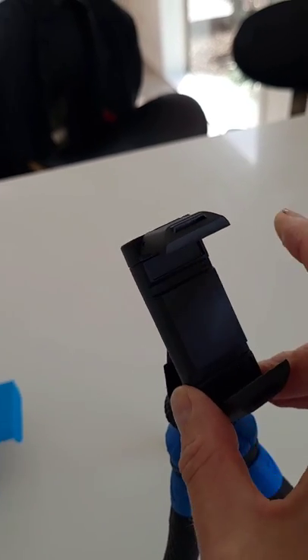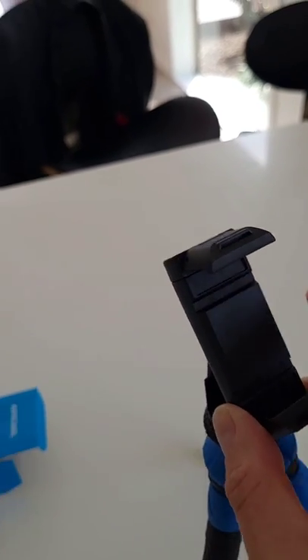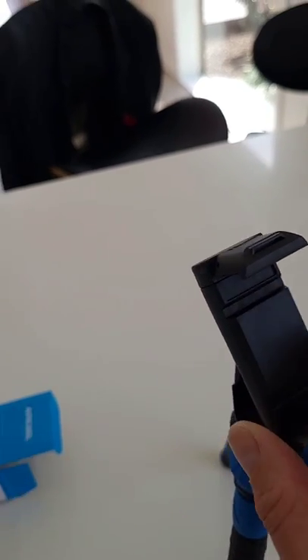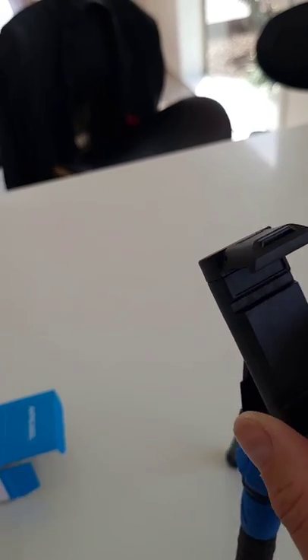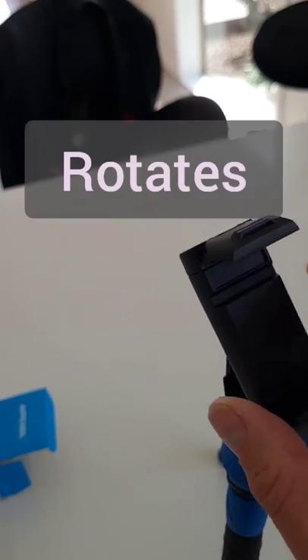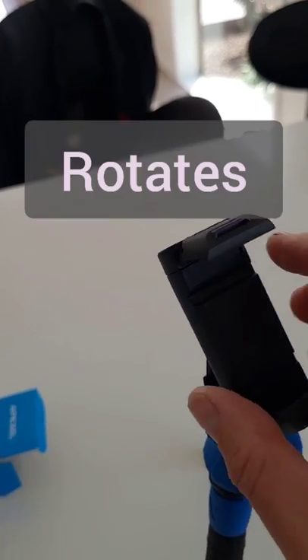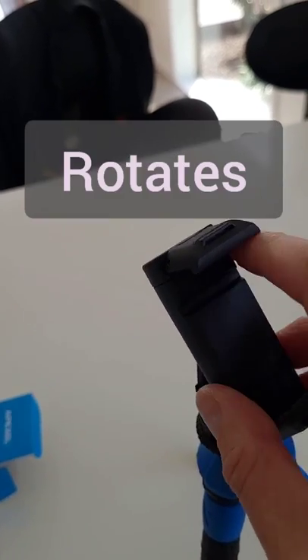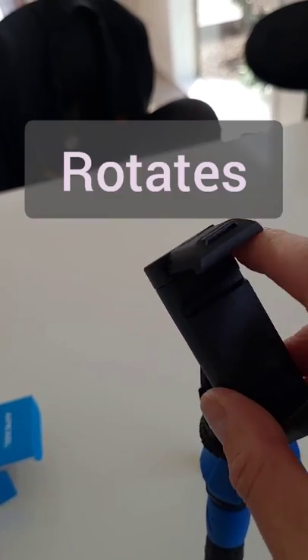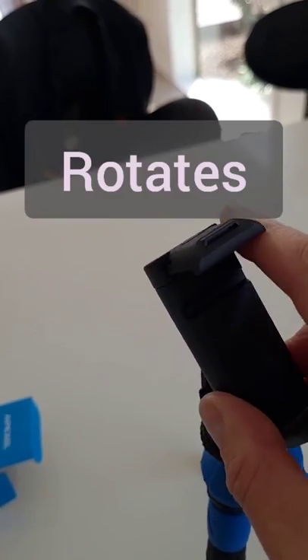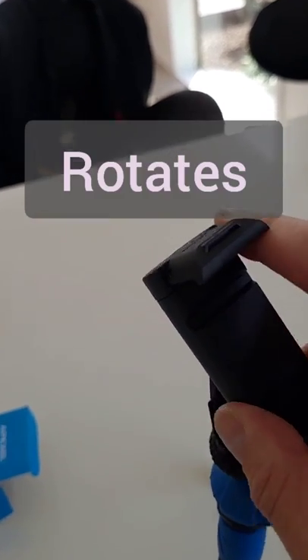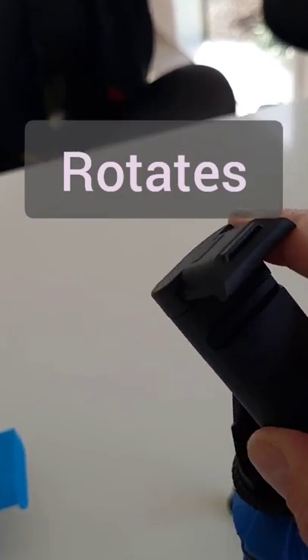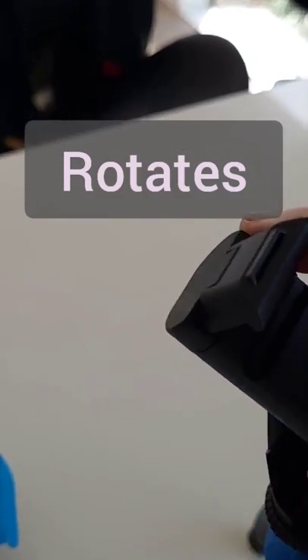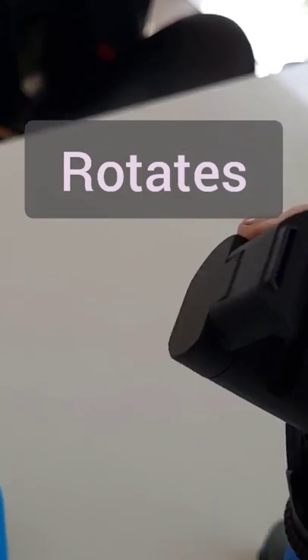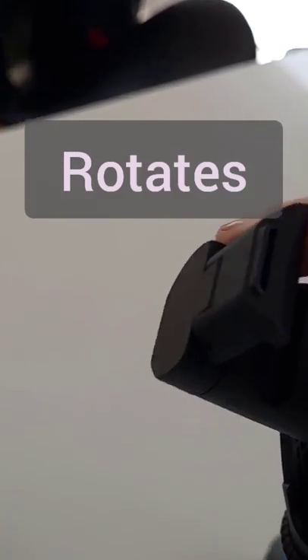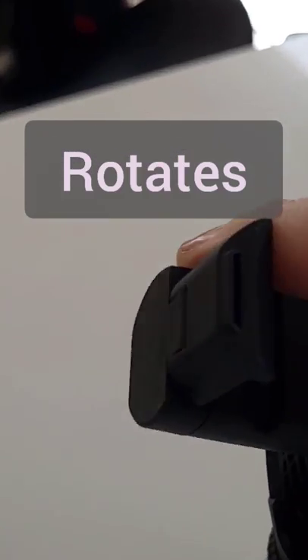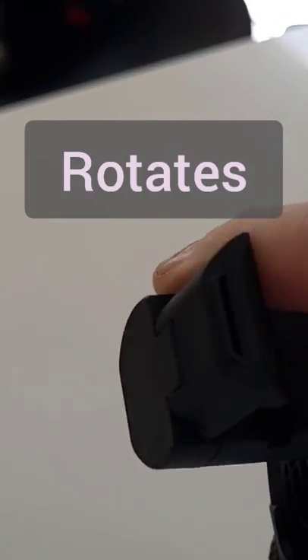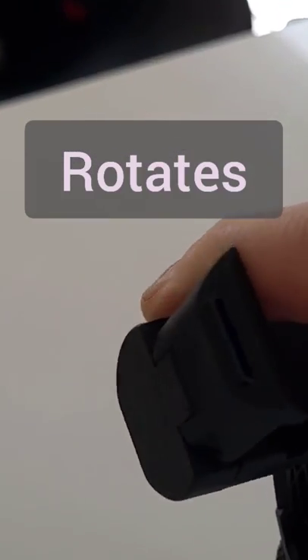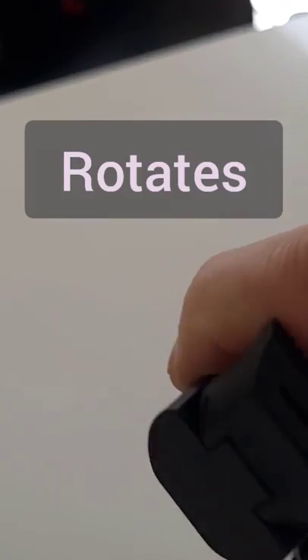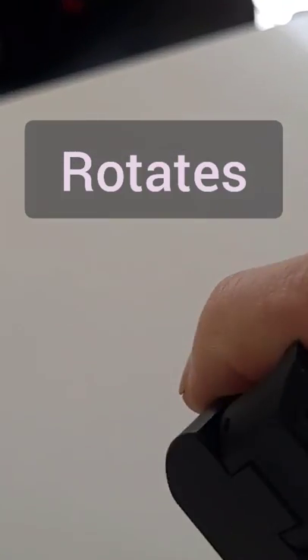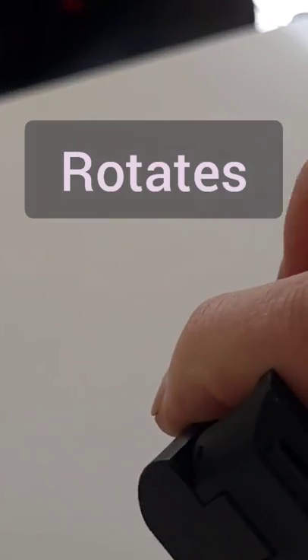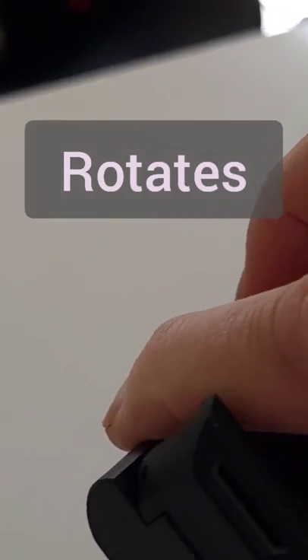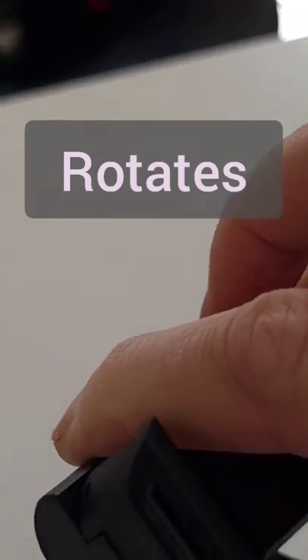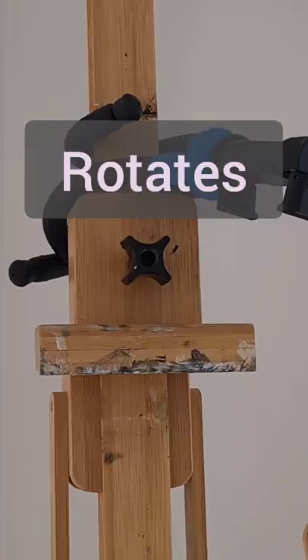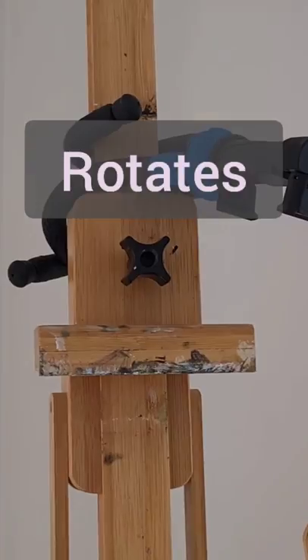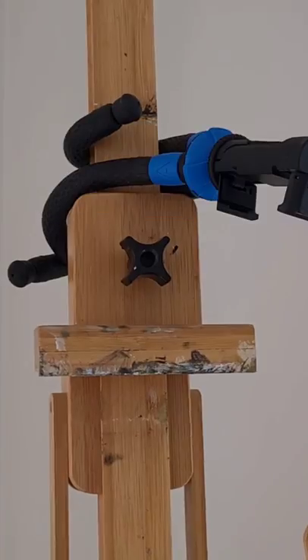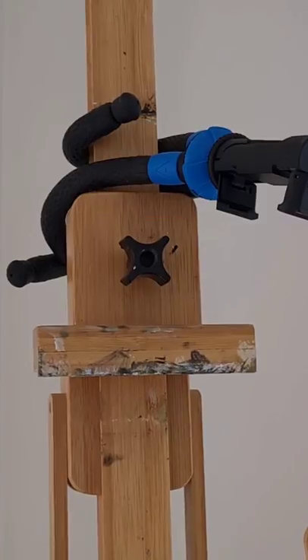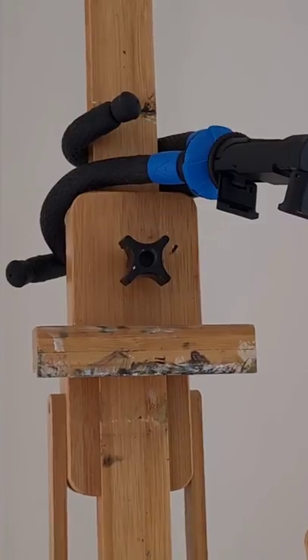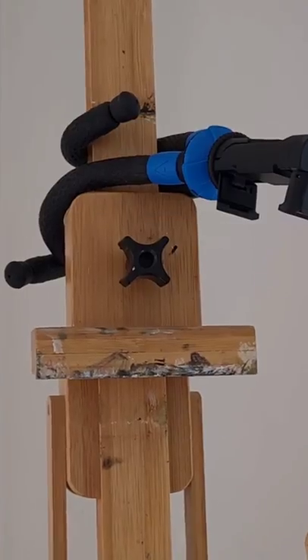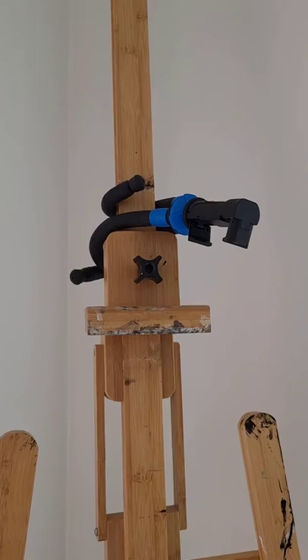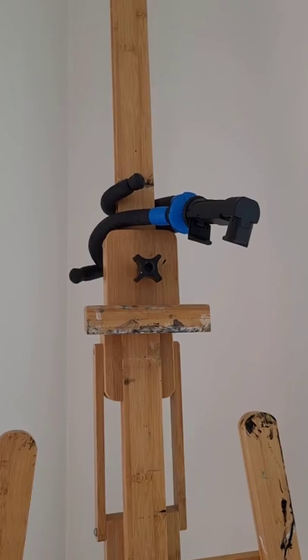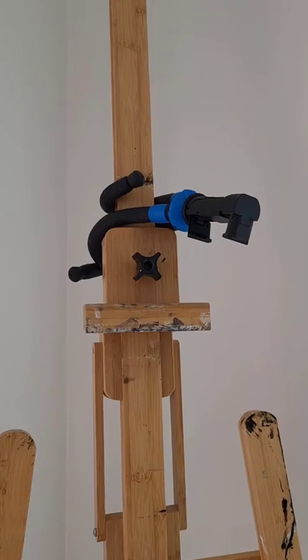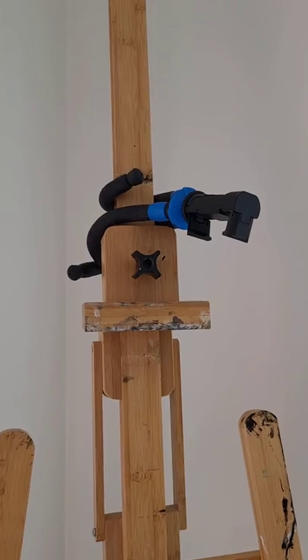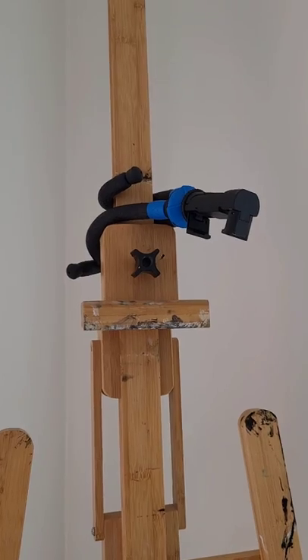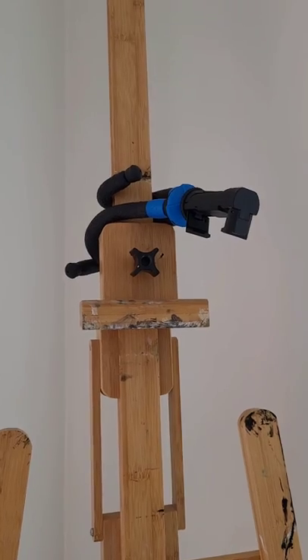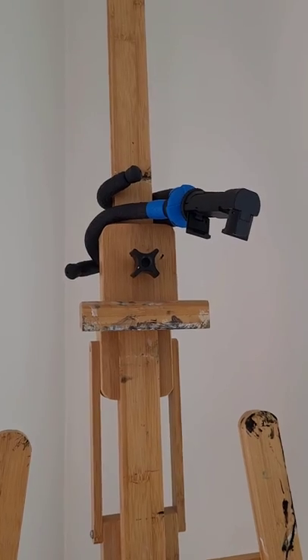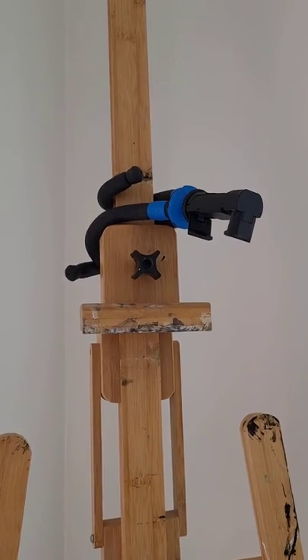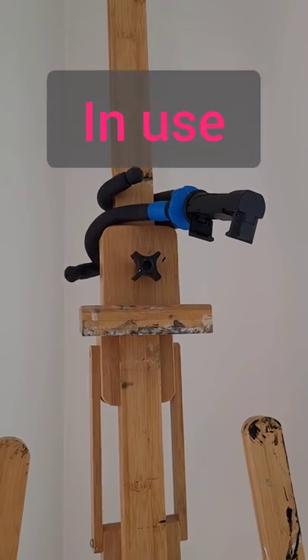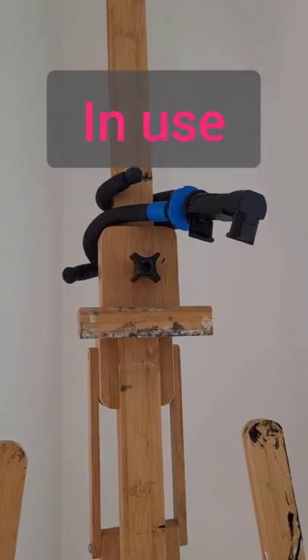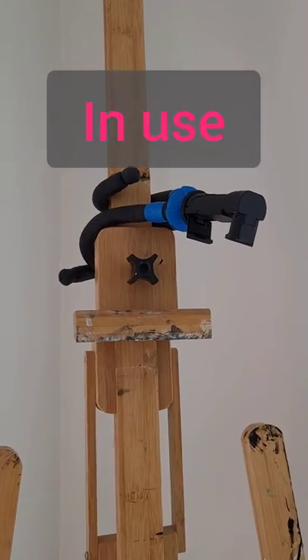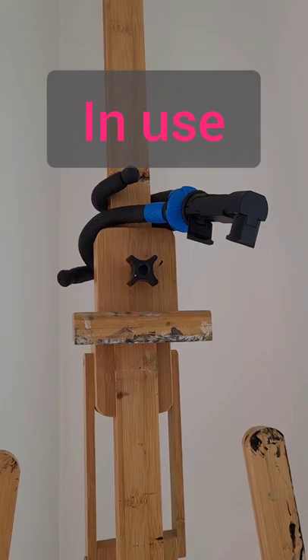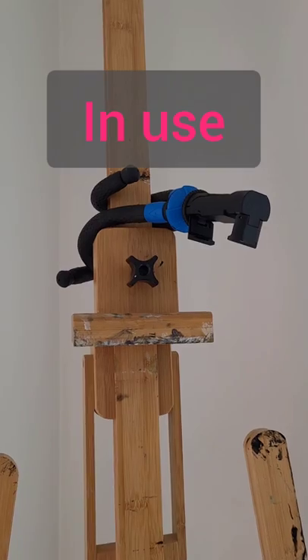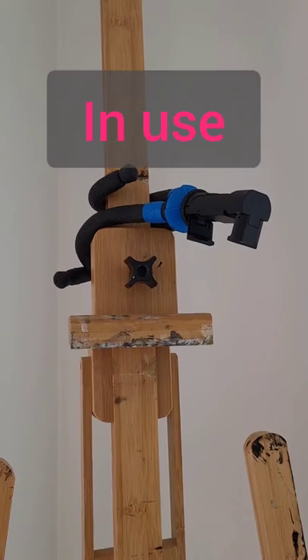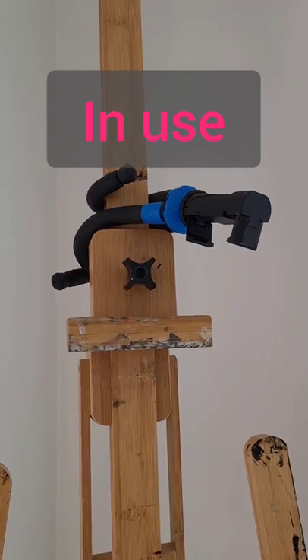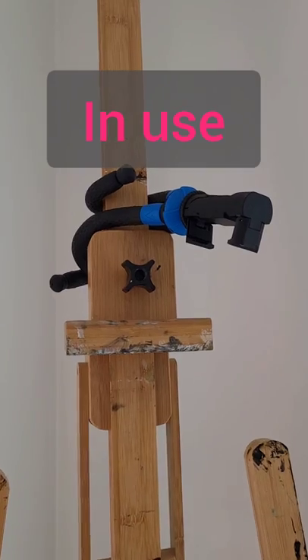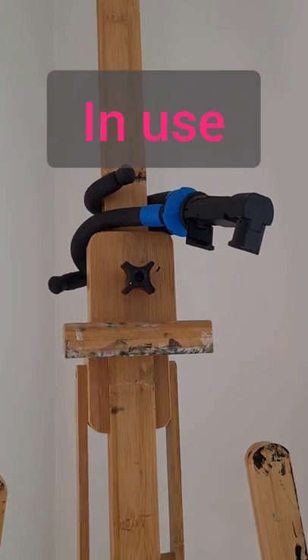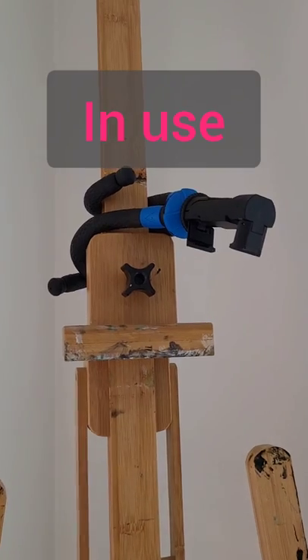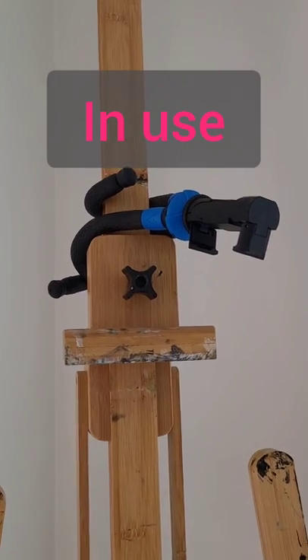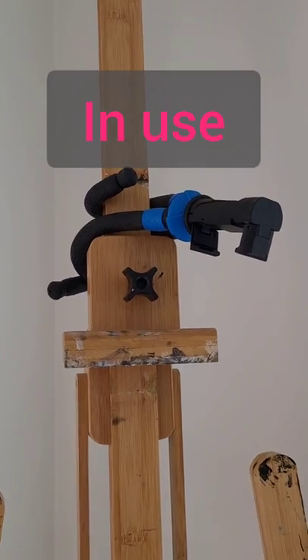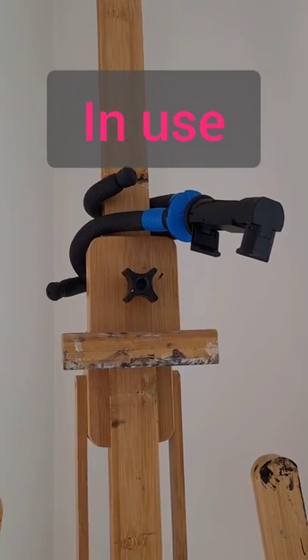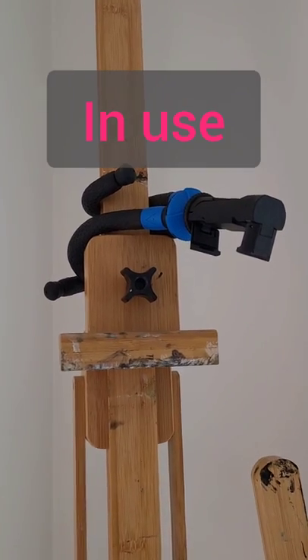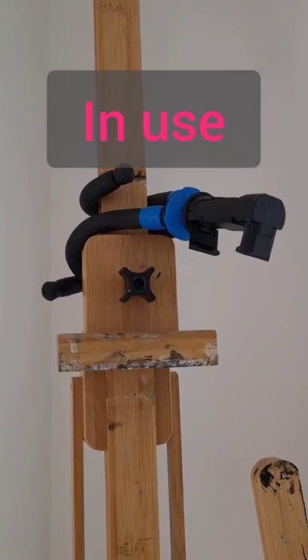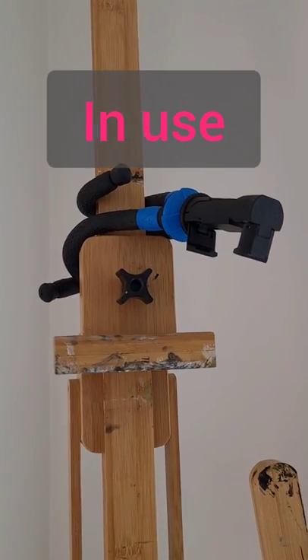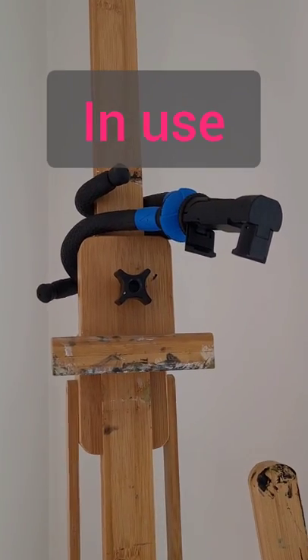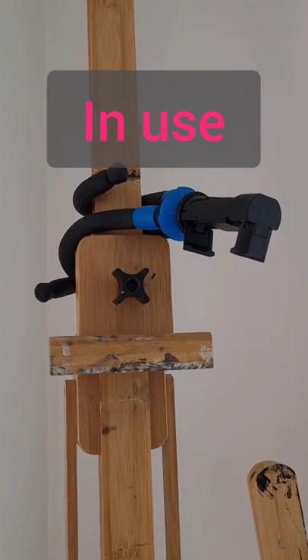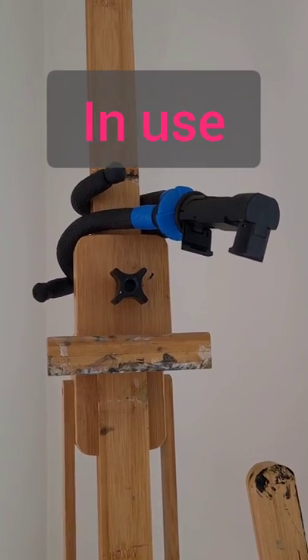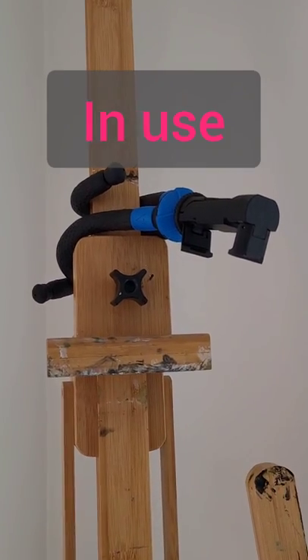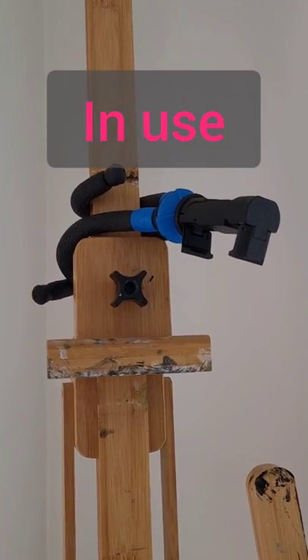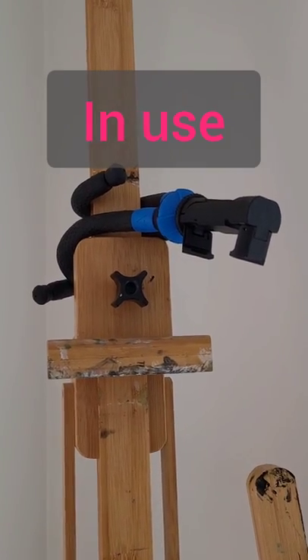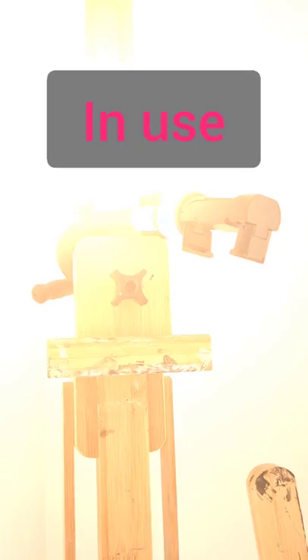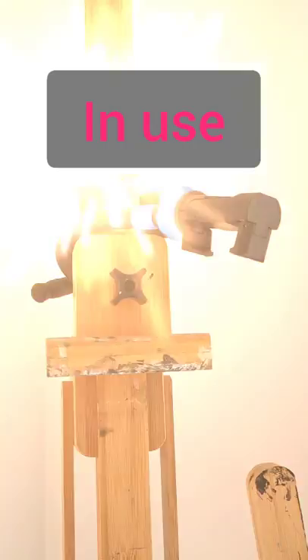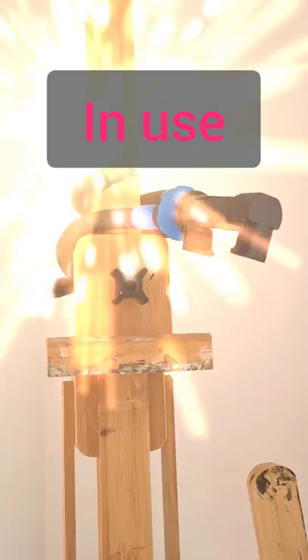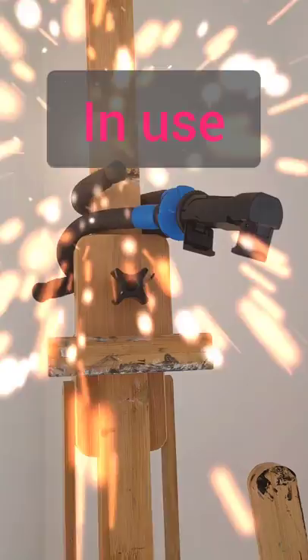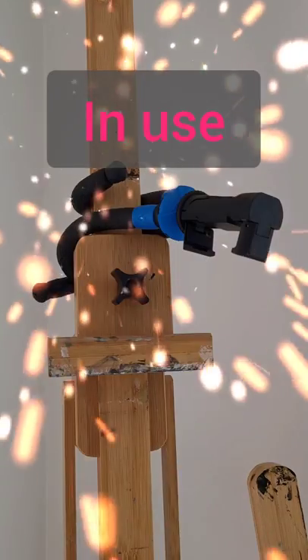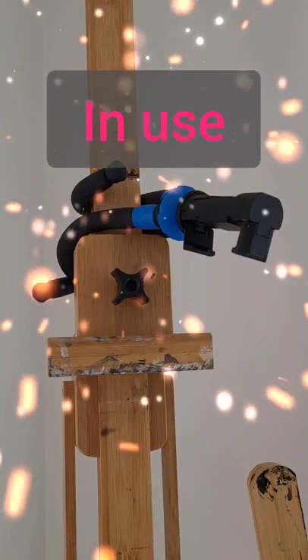It rotates for ease. I've attached it to the easel and you can see how I would paint in a record view.